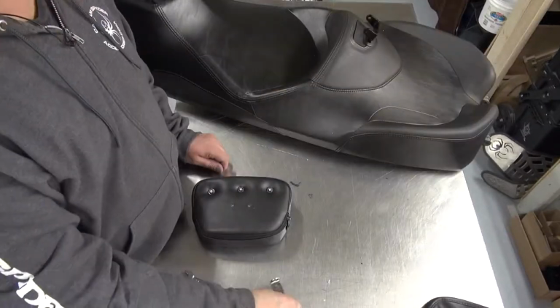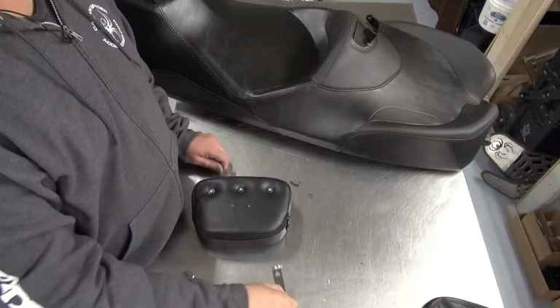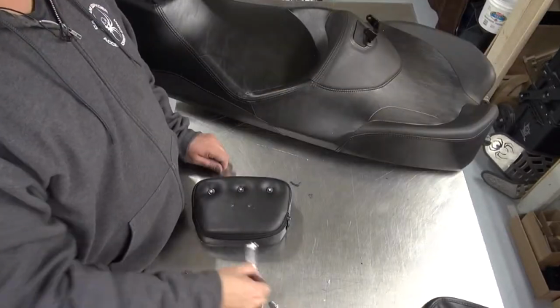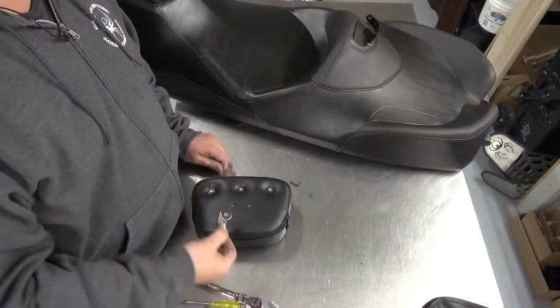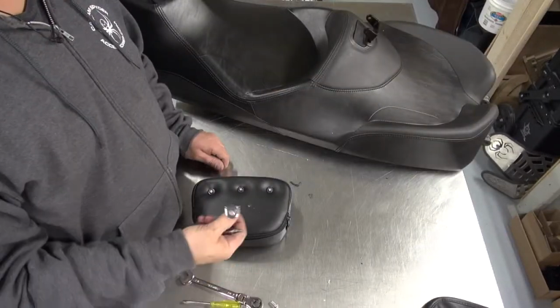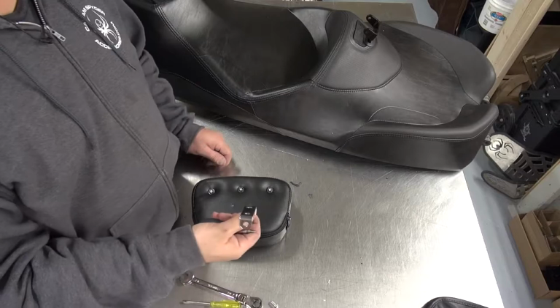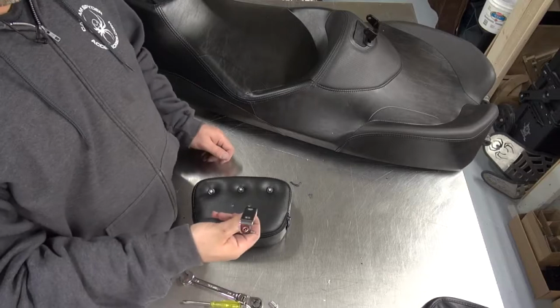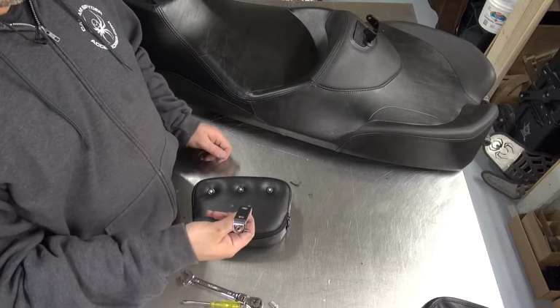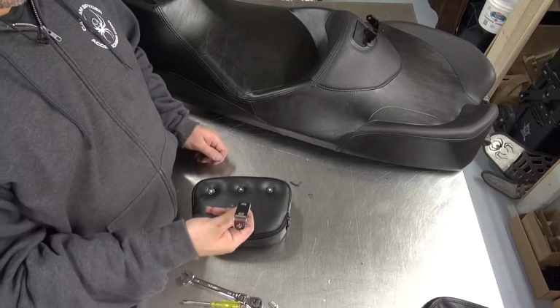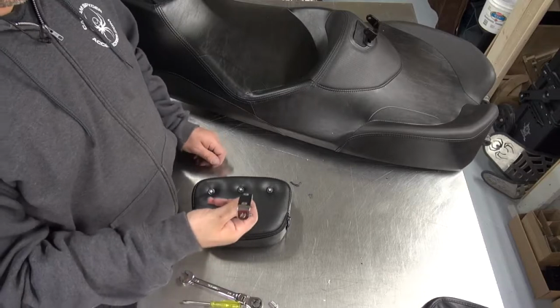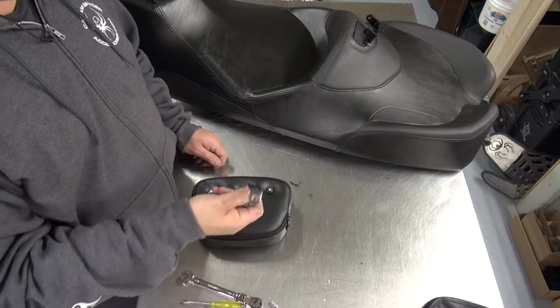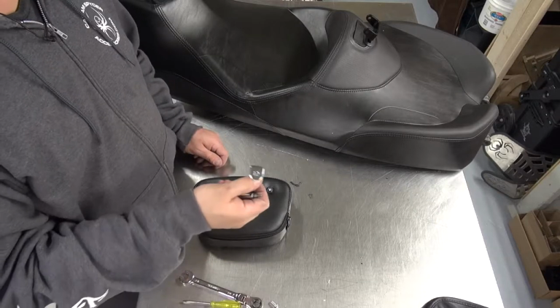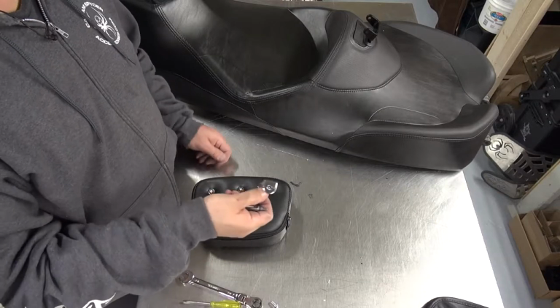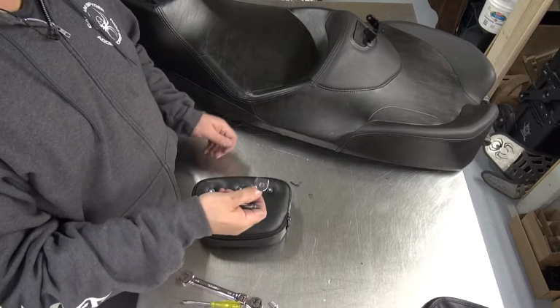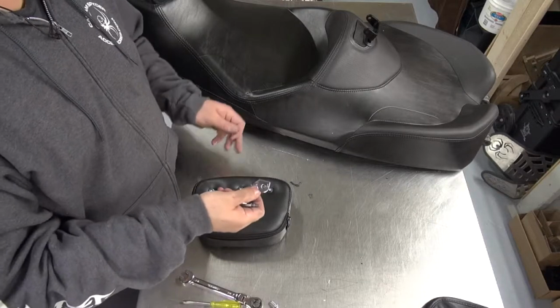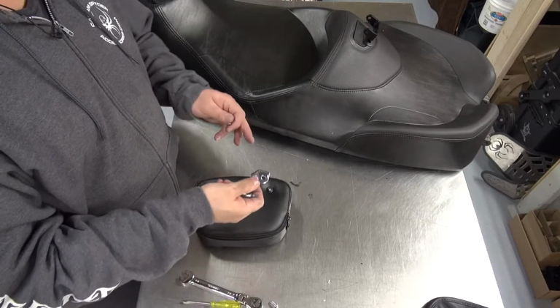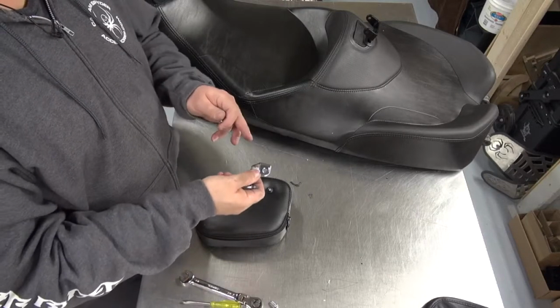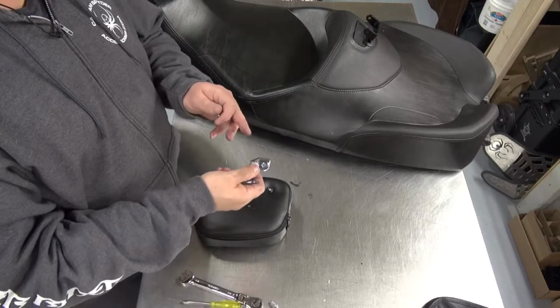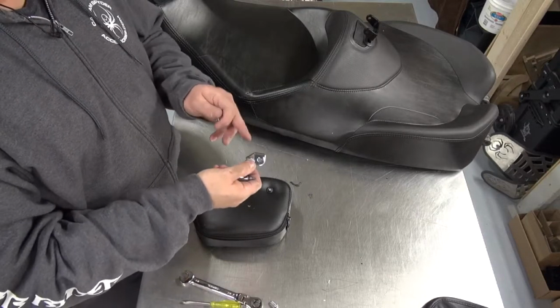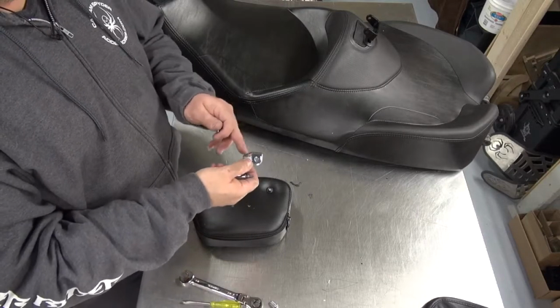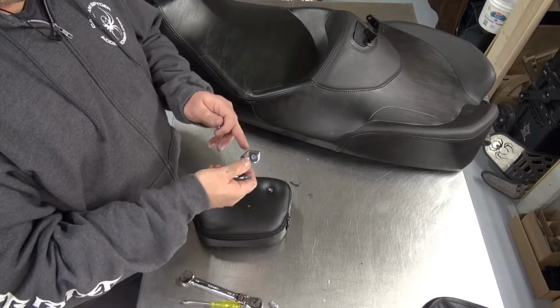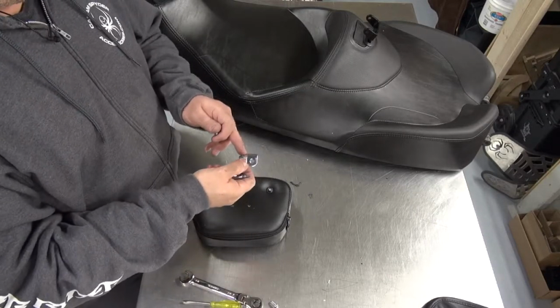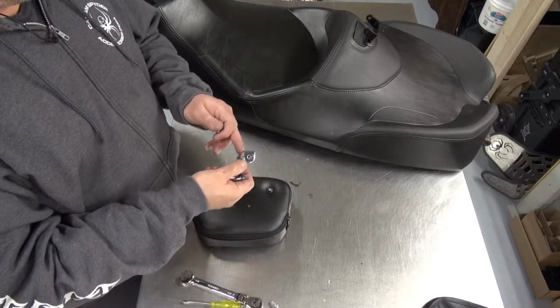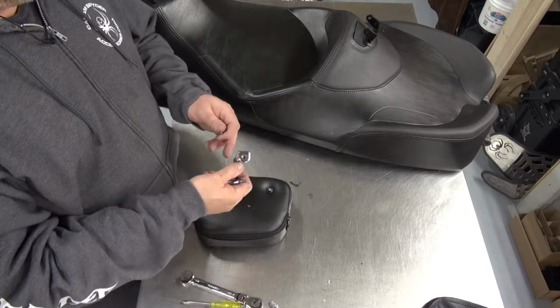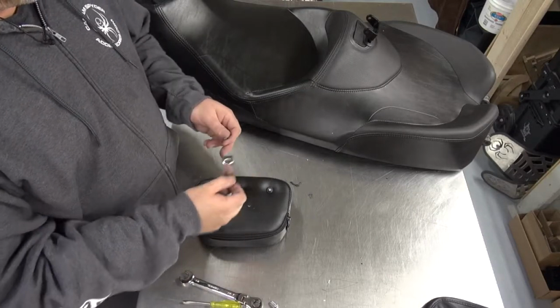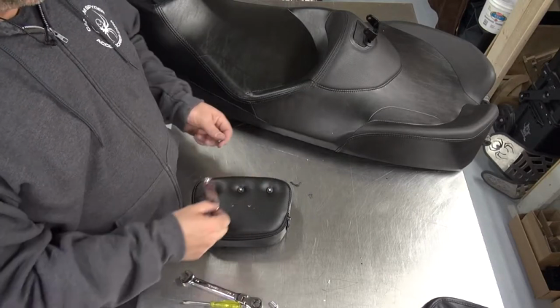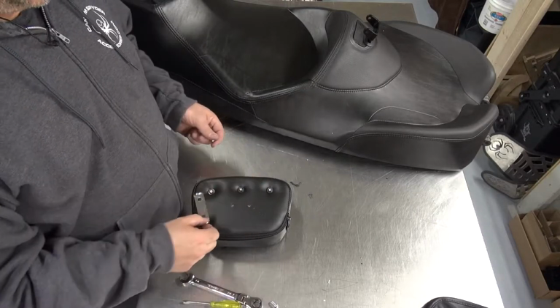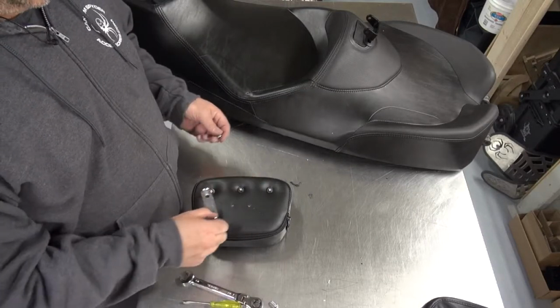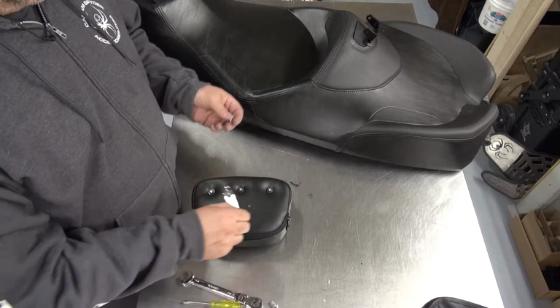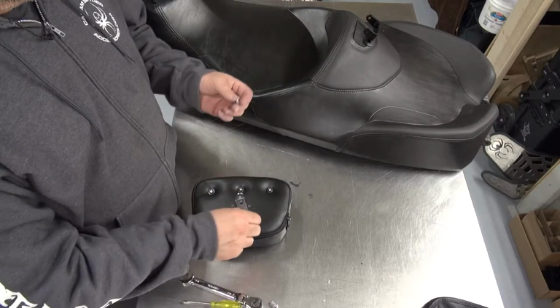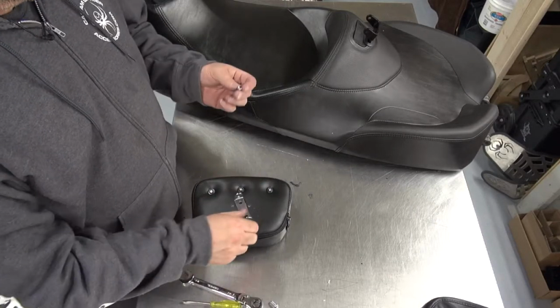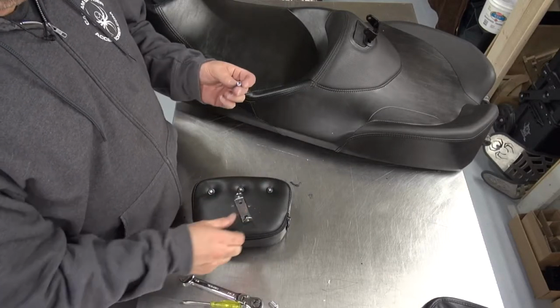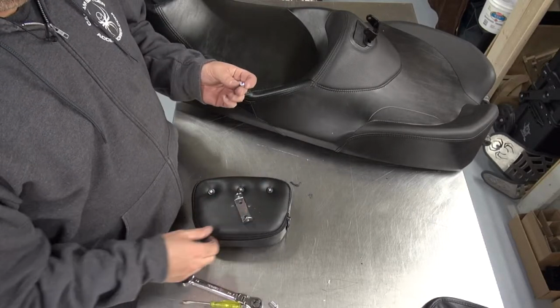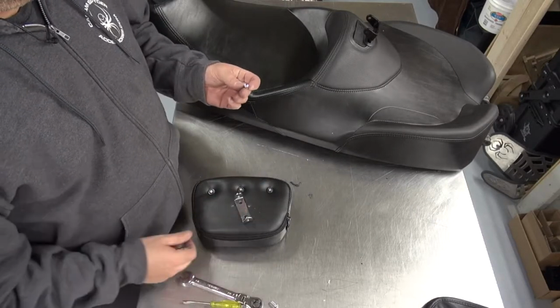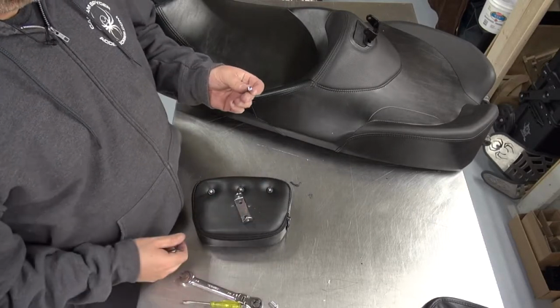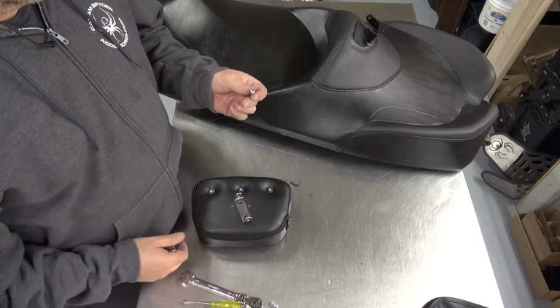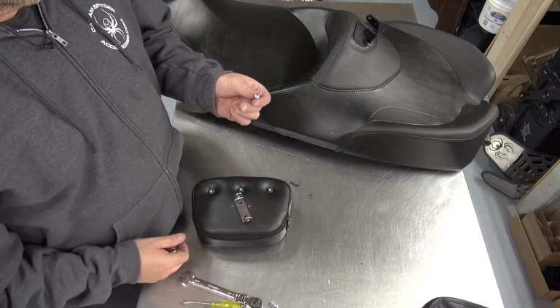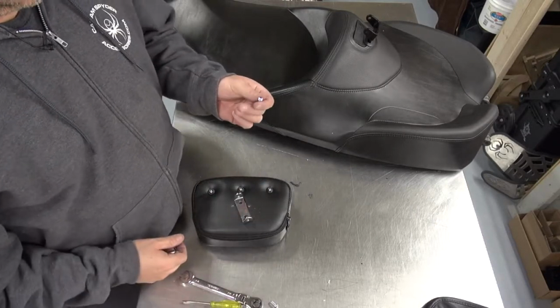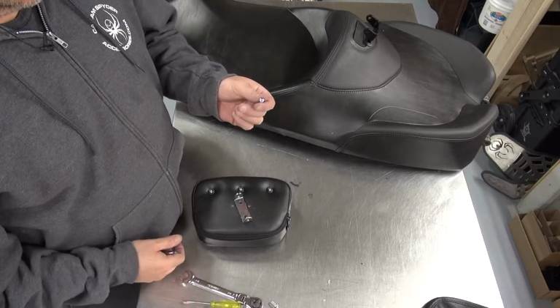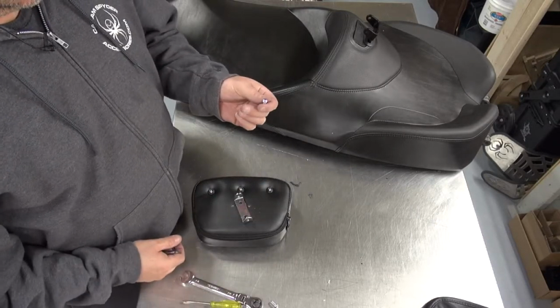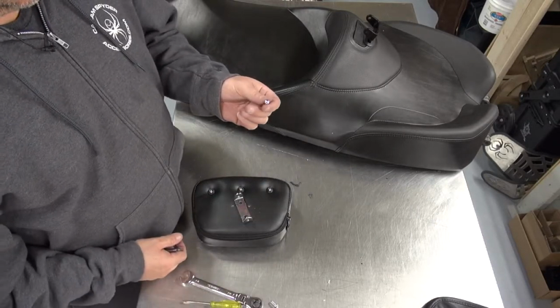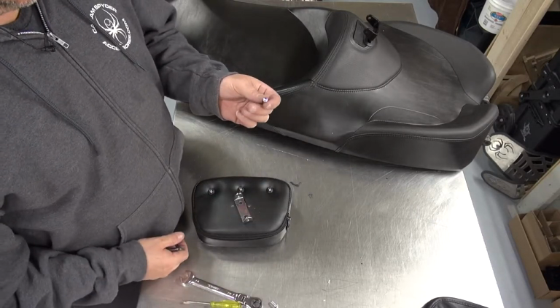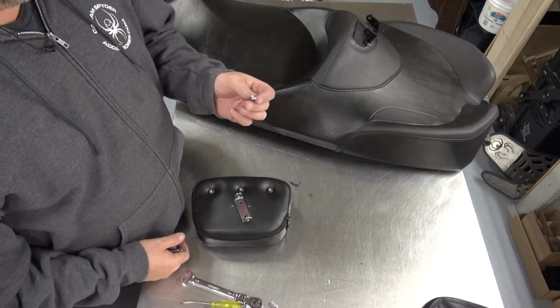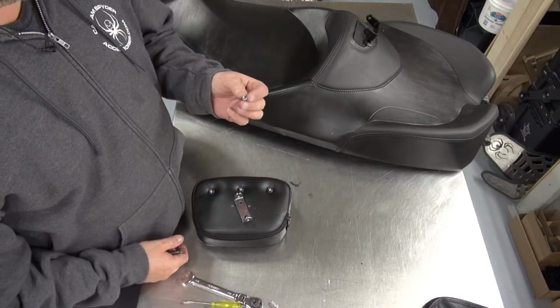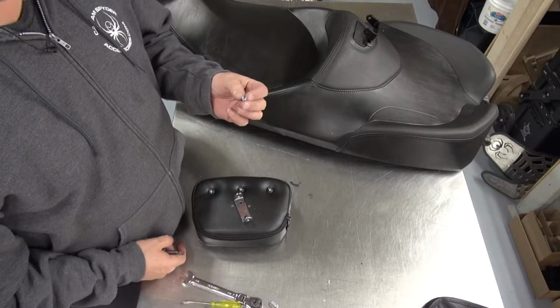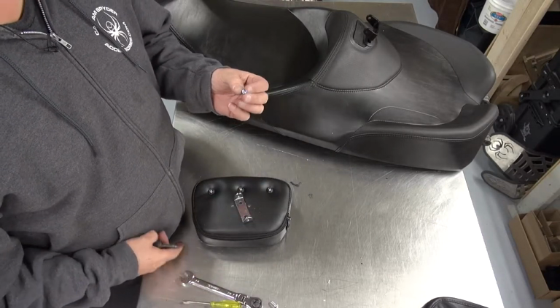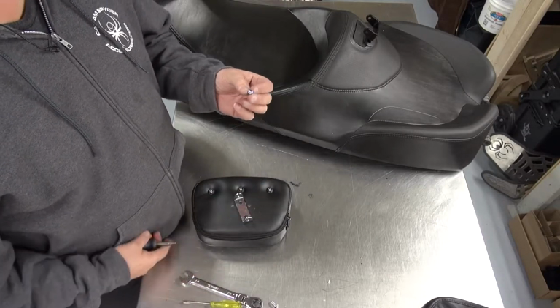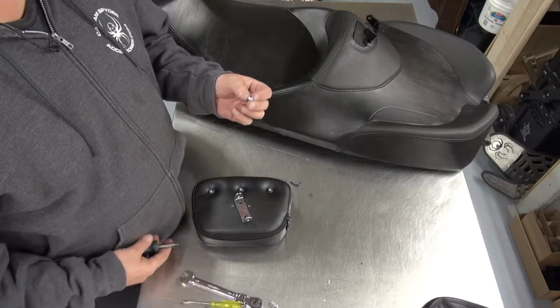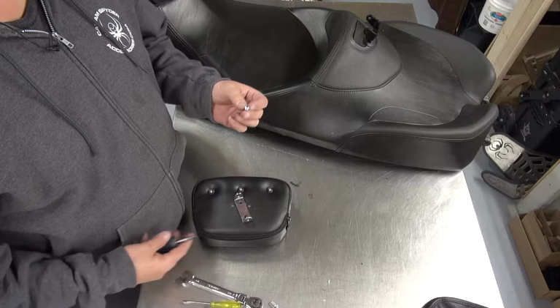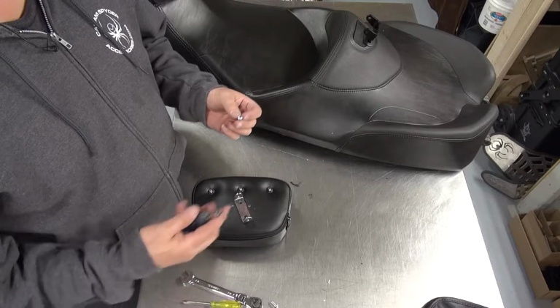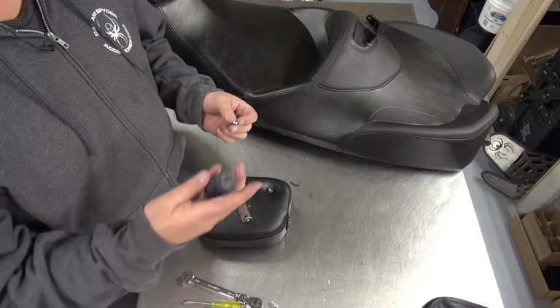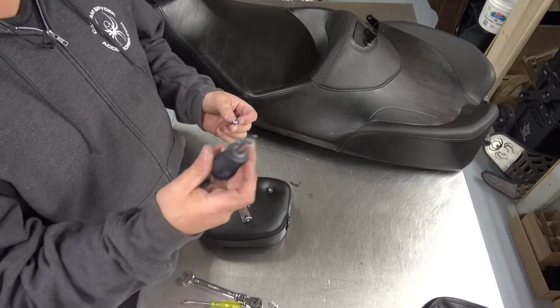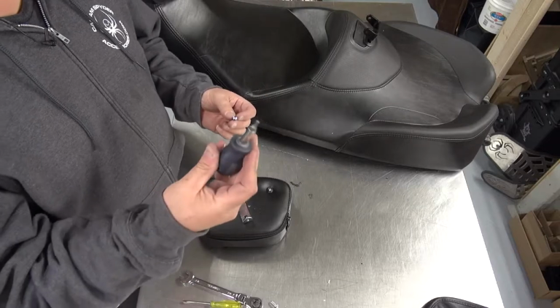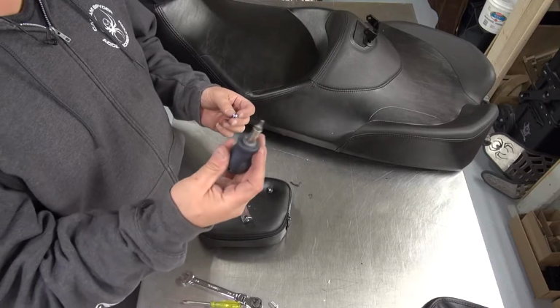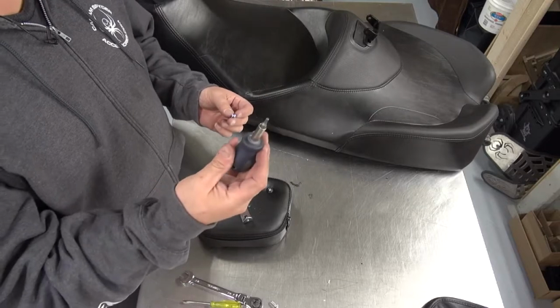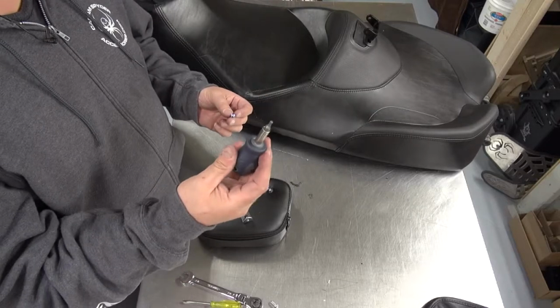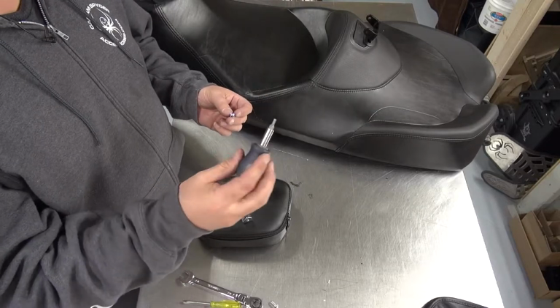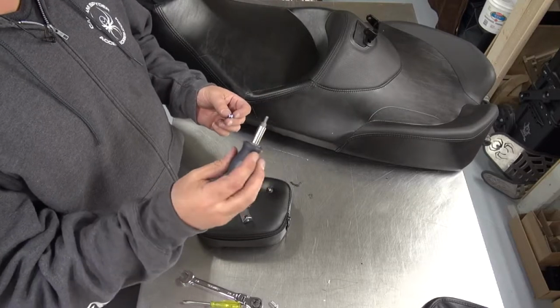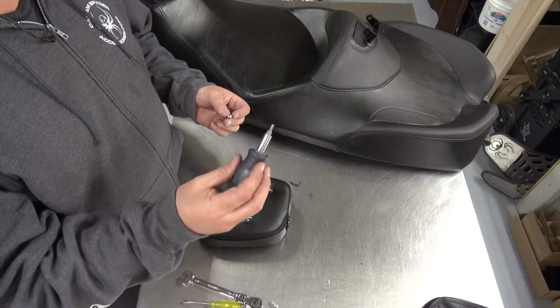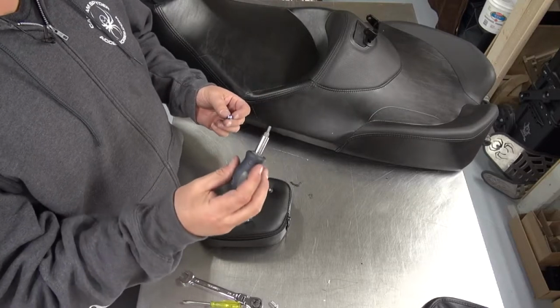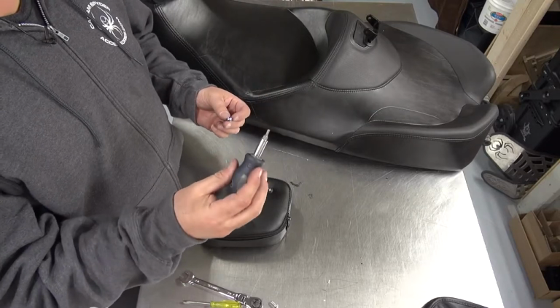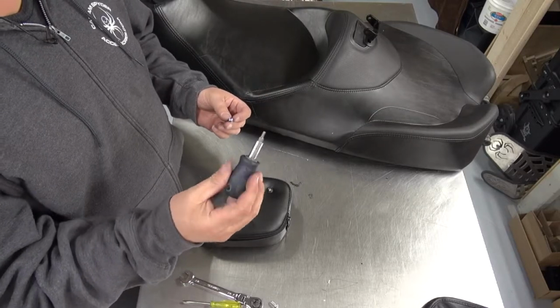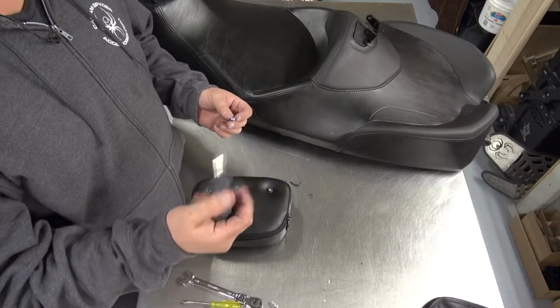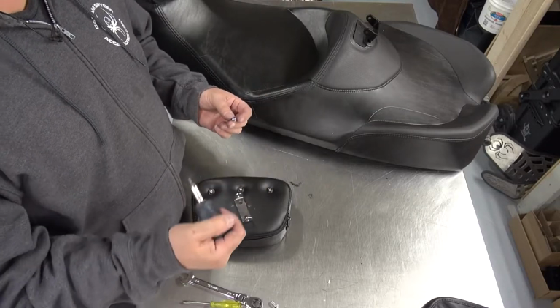We're now going to be installing this U-shaped chrome piece. You're going to take these two little chrome screws that need a one-eighth allen key.